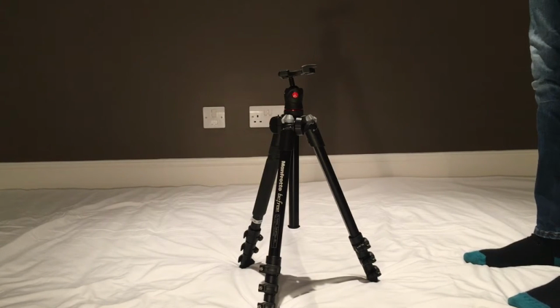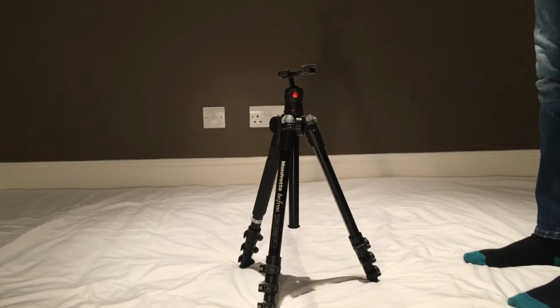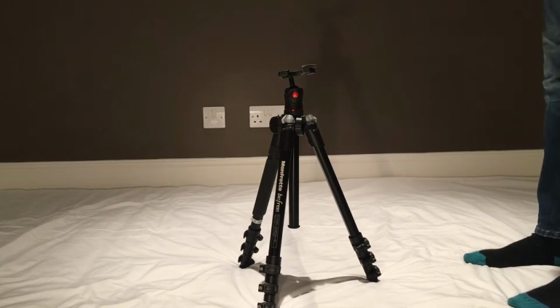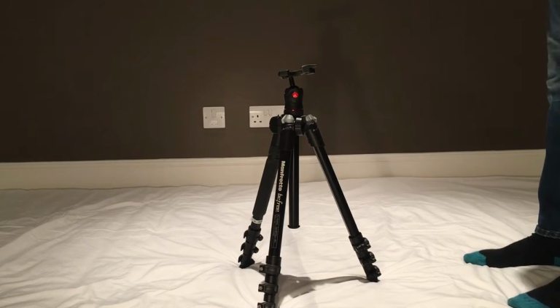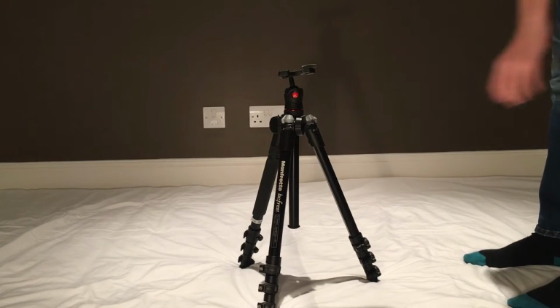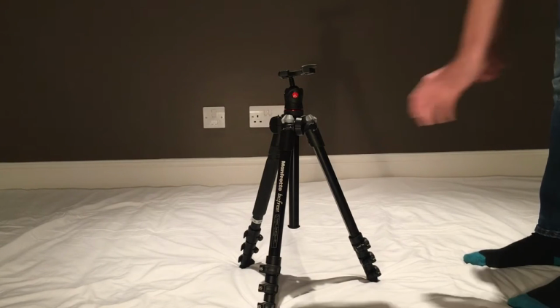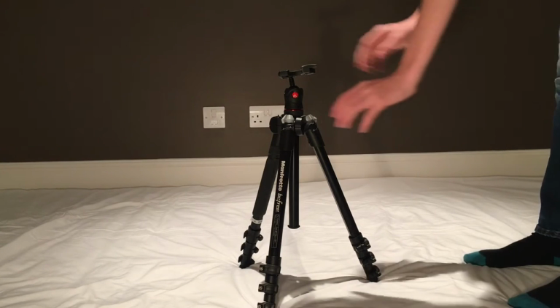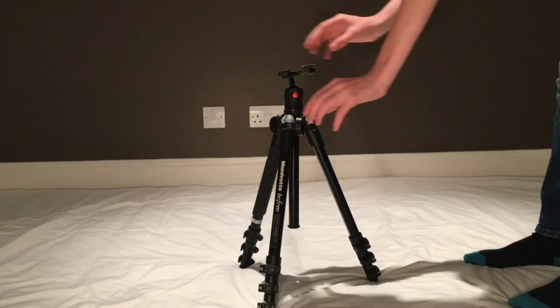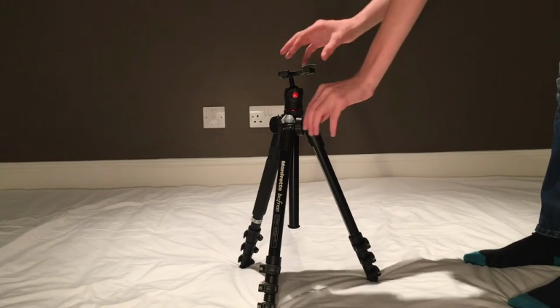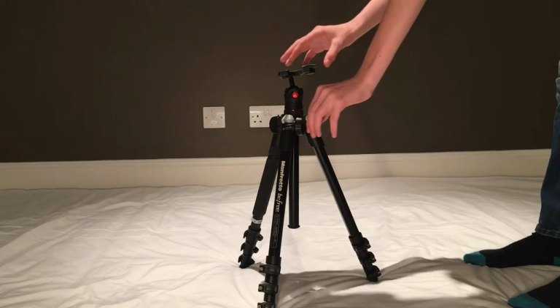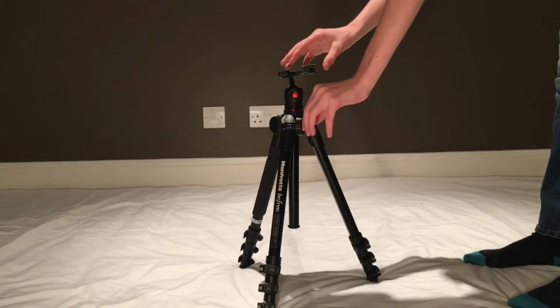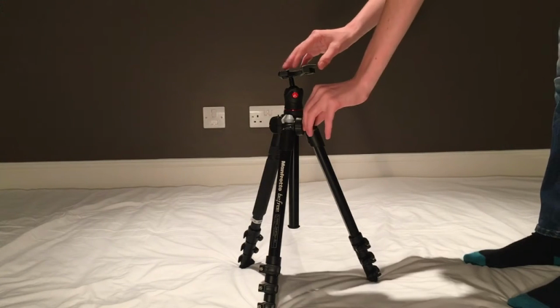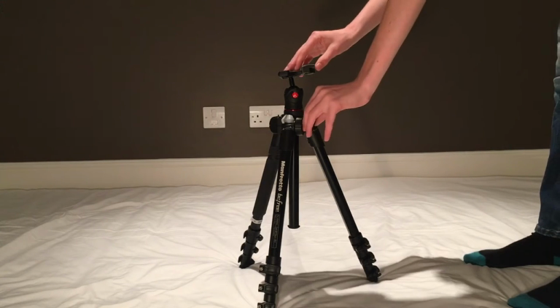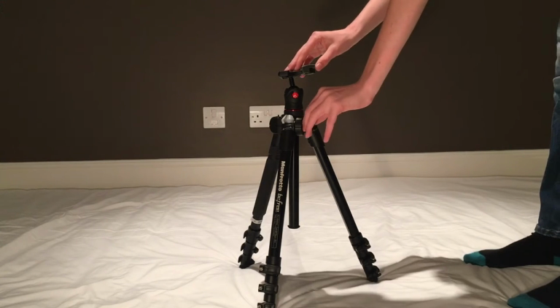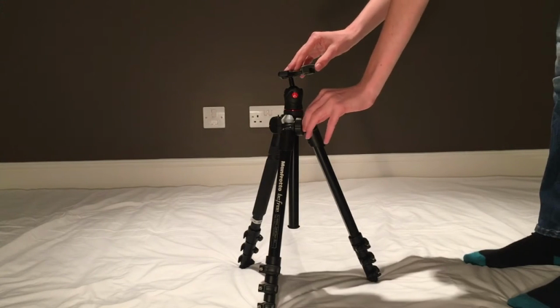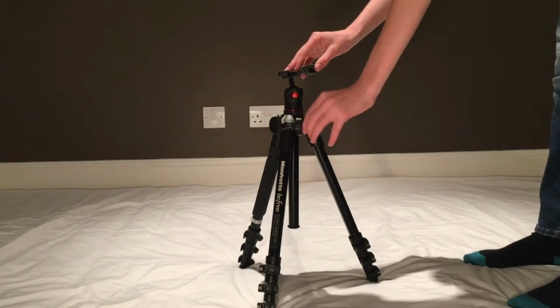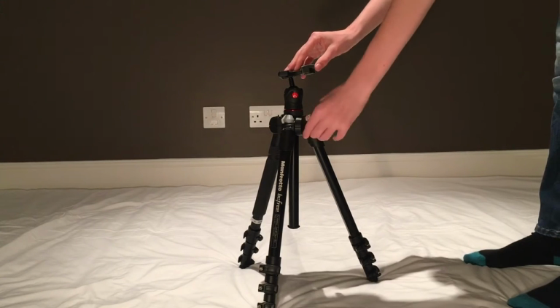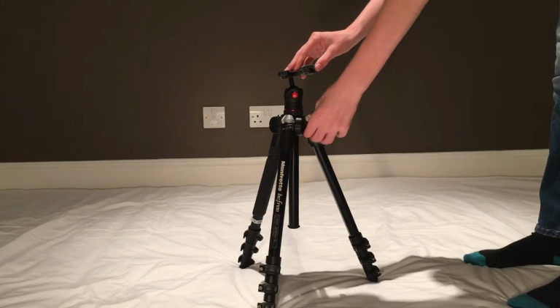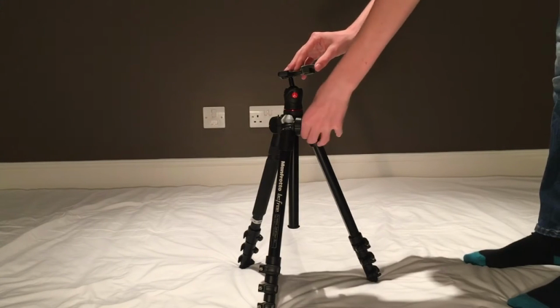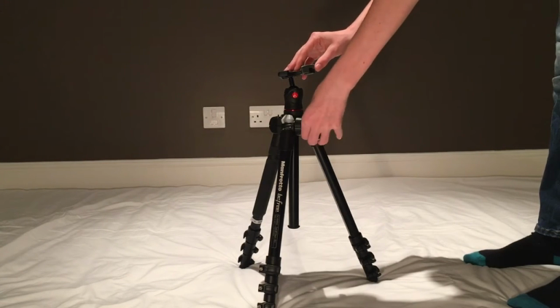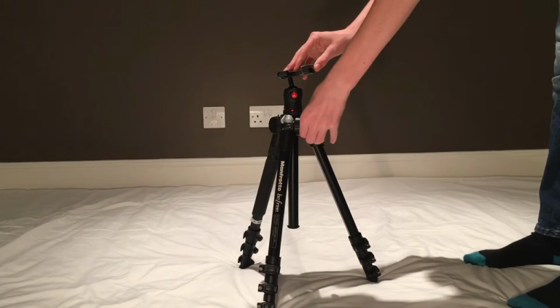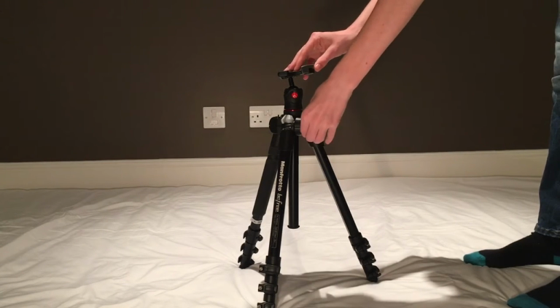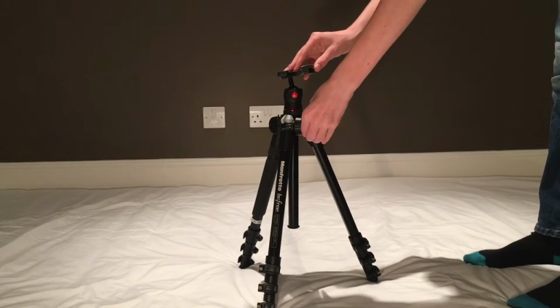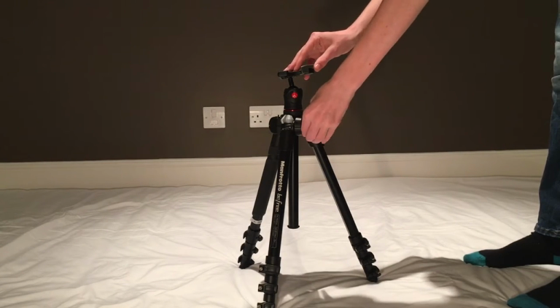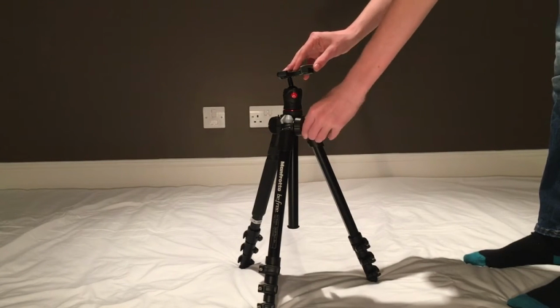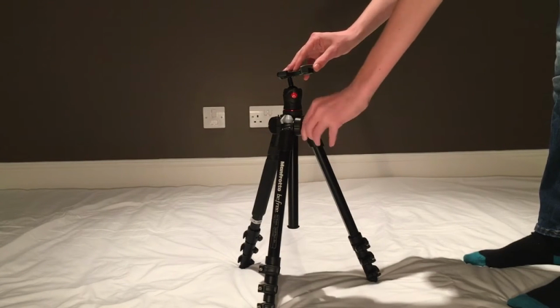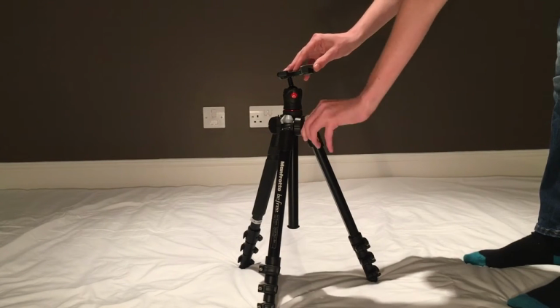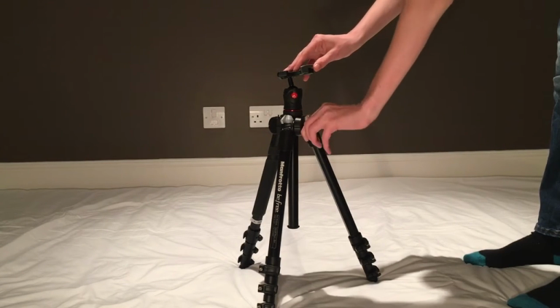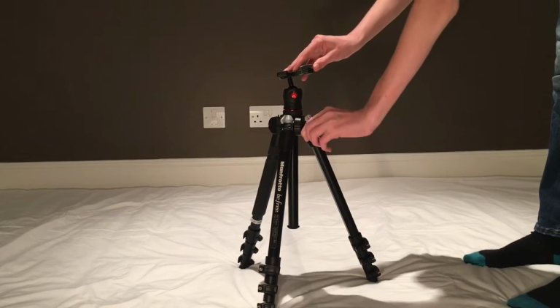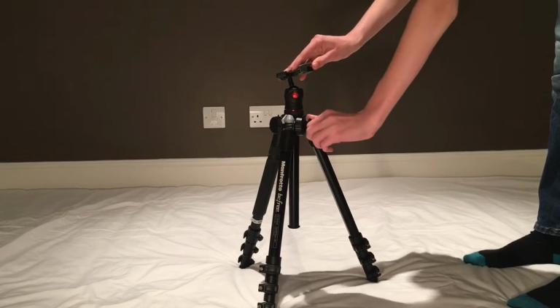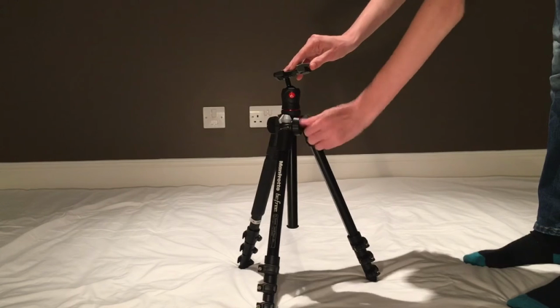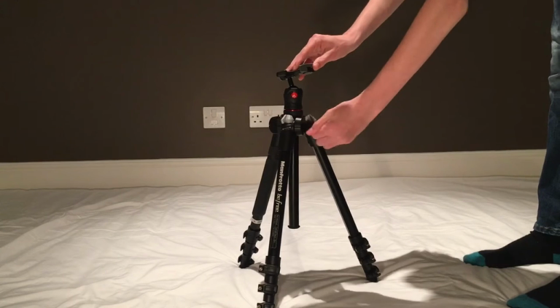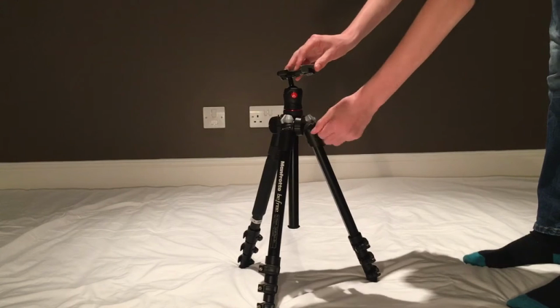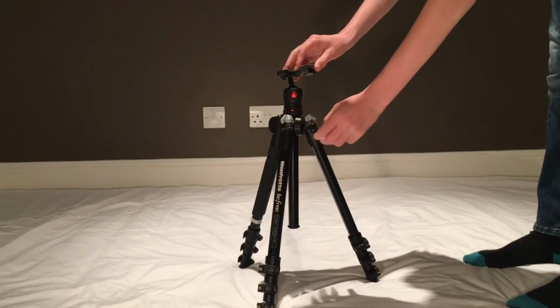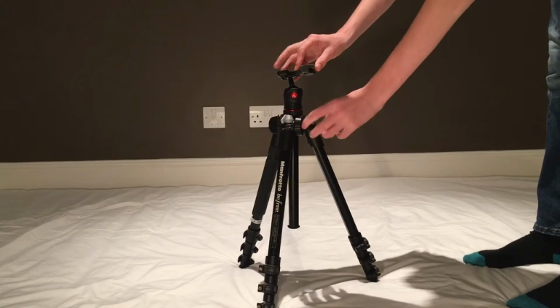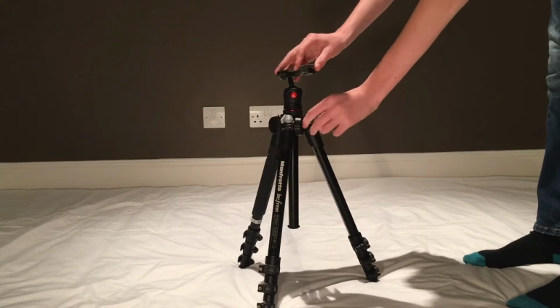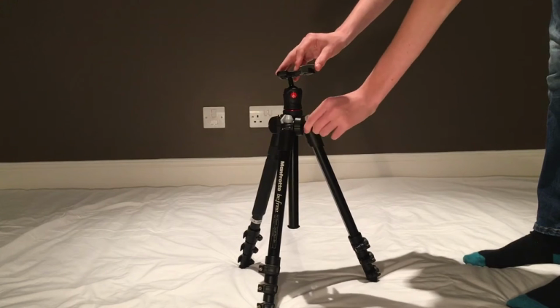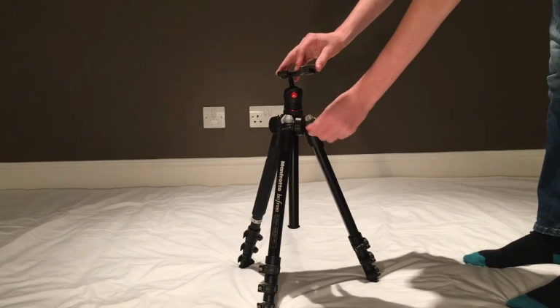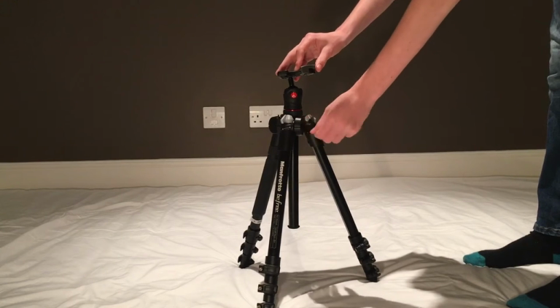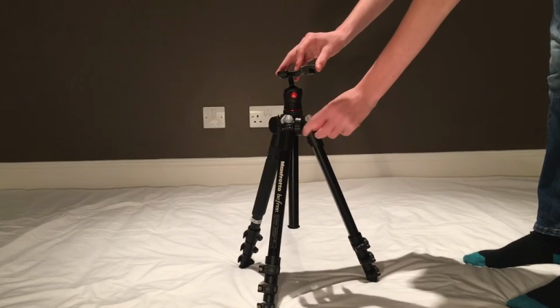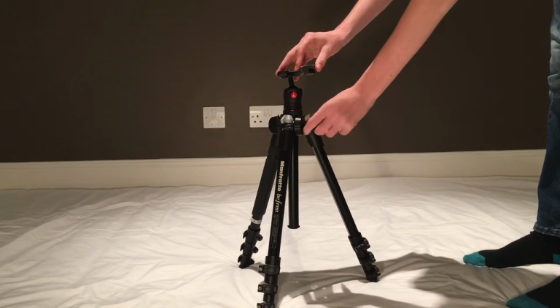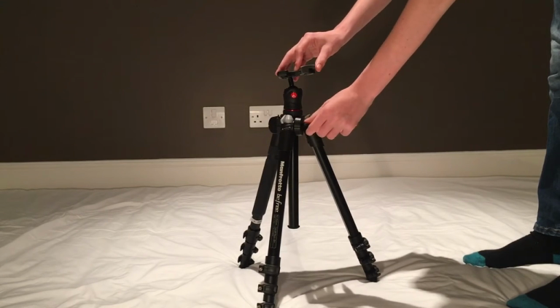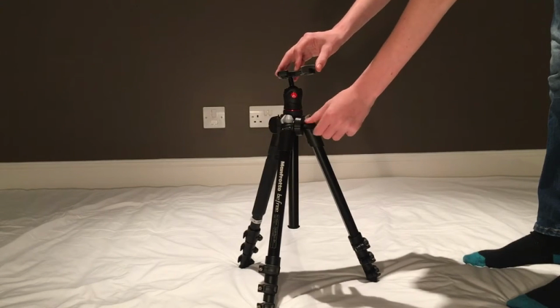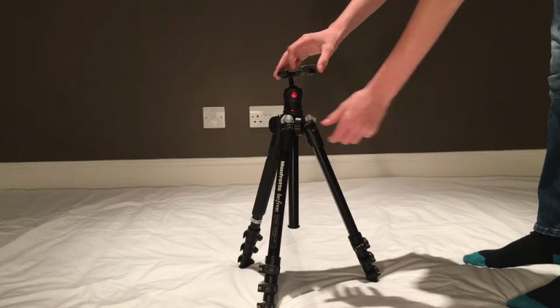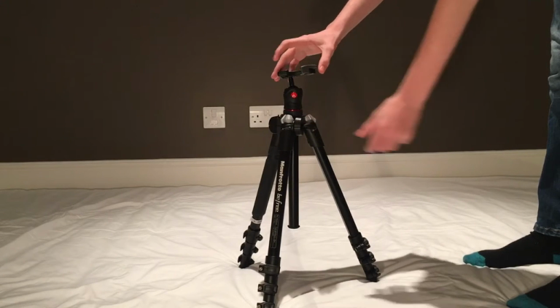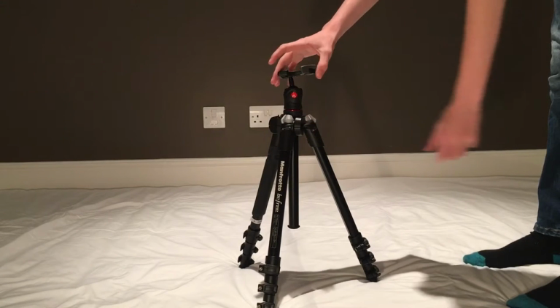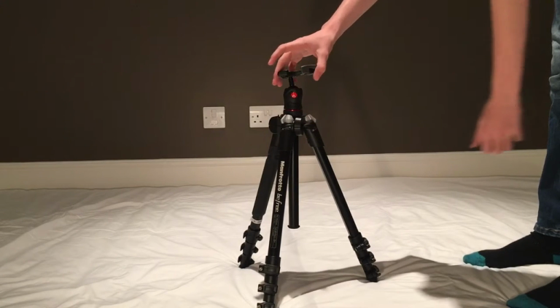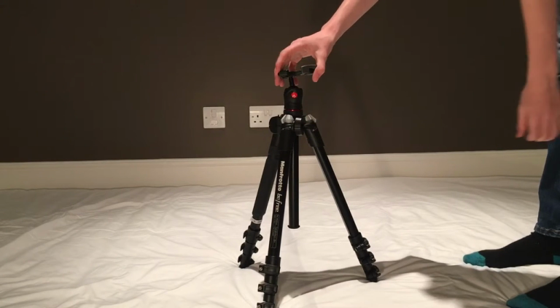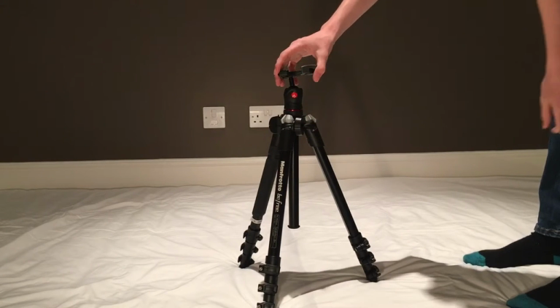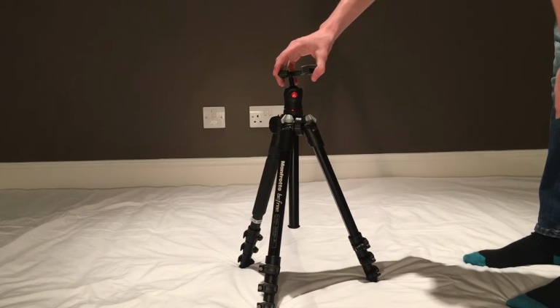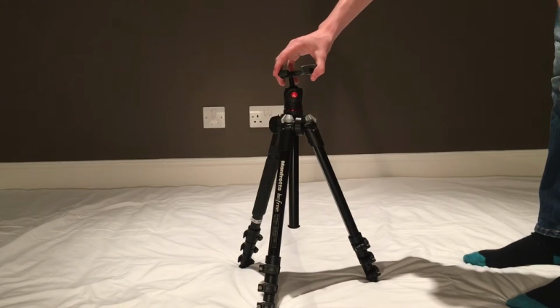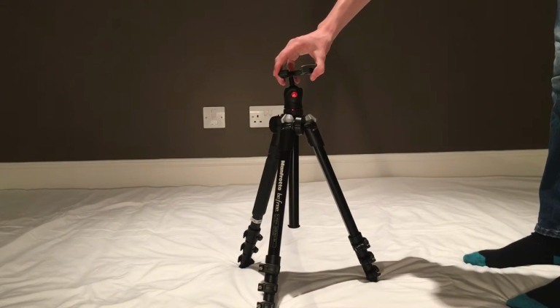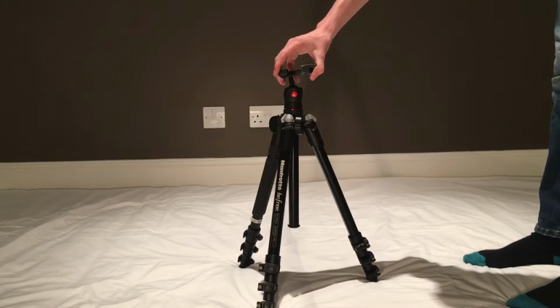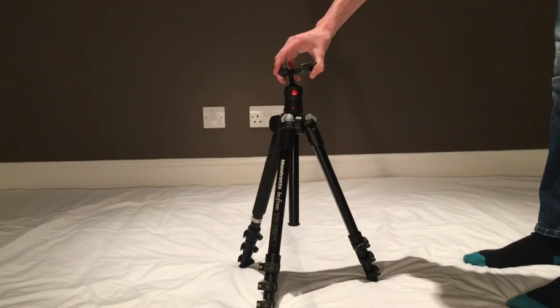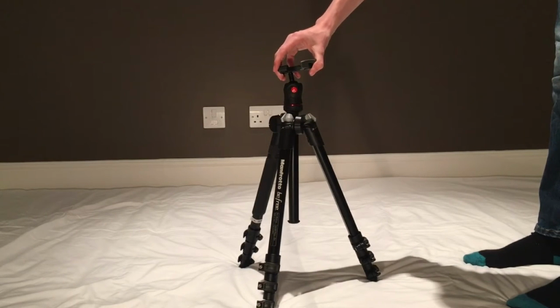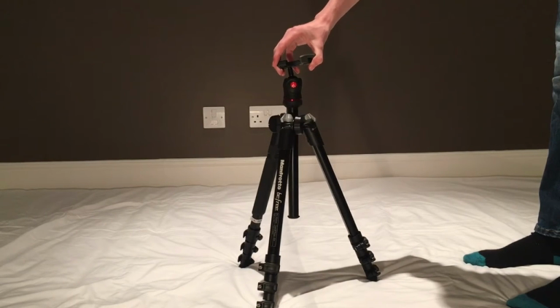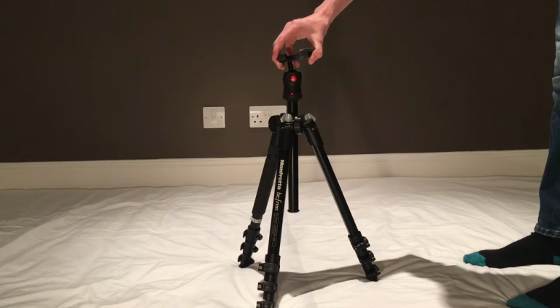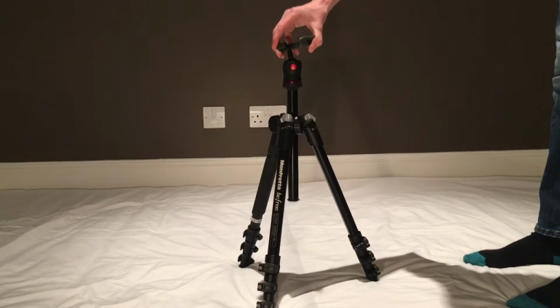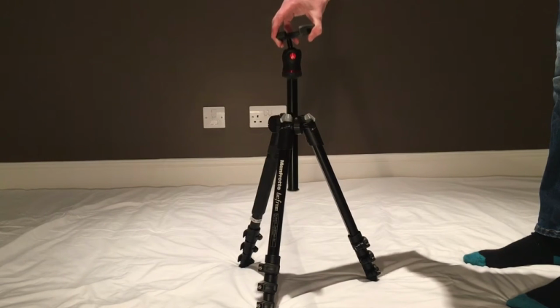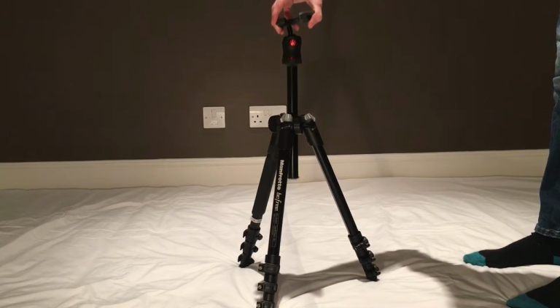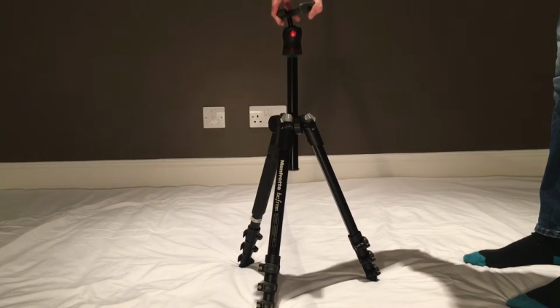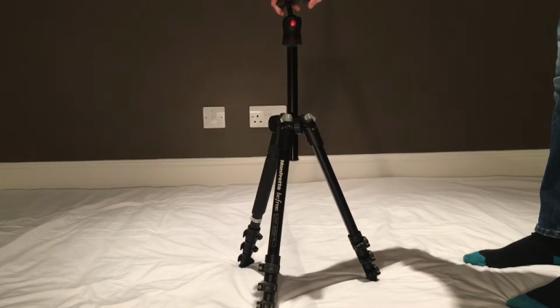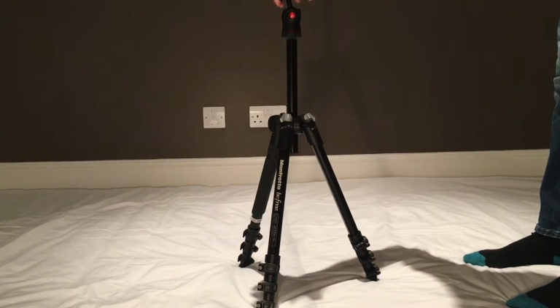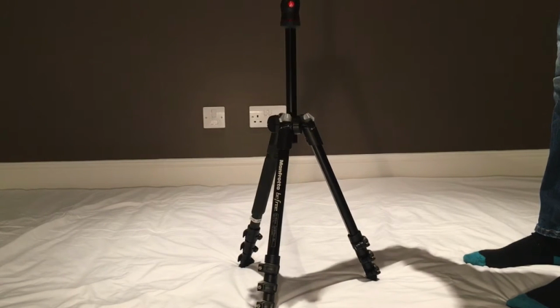The first thing you do is twist this knob and take the centre column right to the top. Make sure to re-tighten the column.